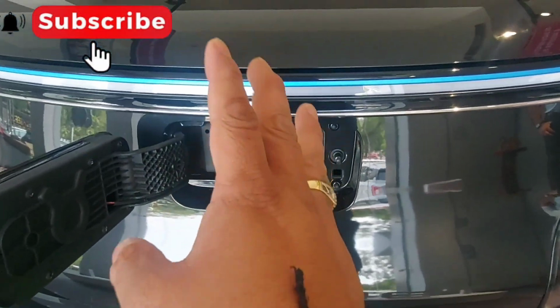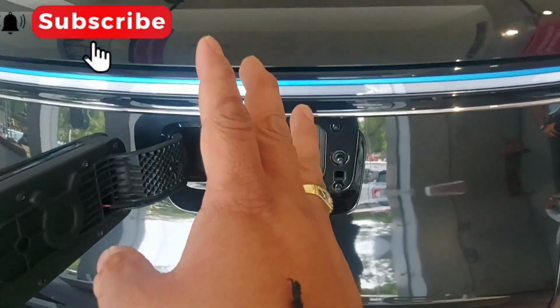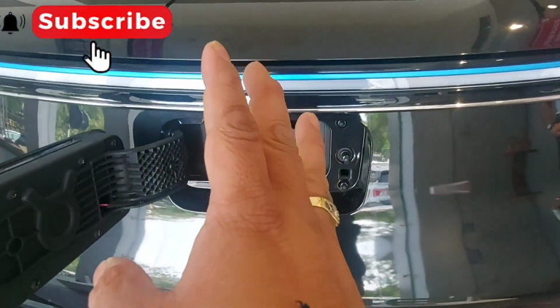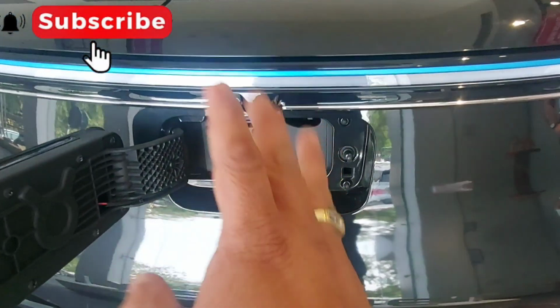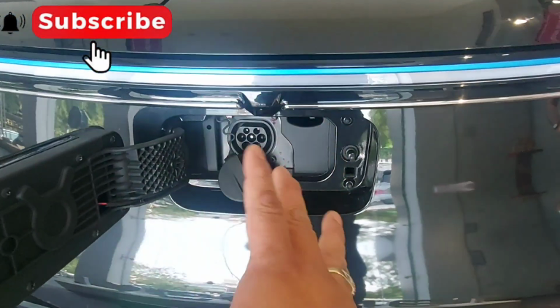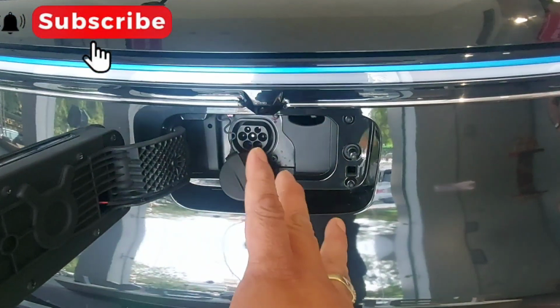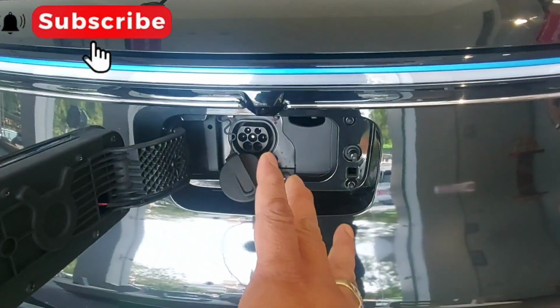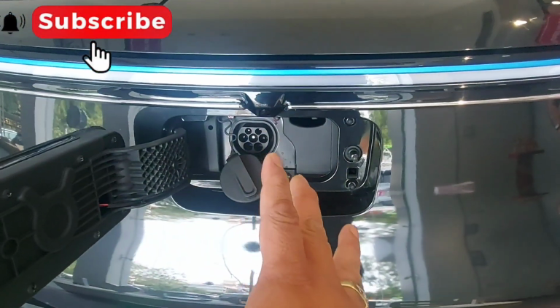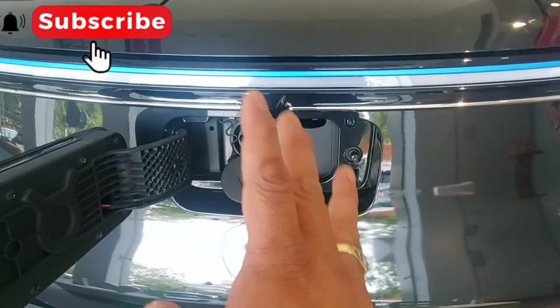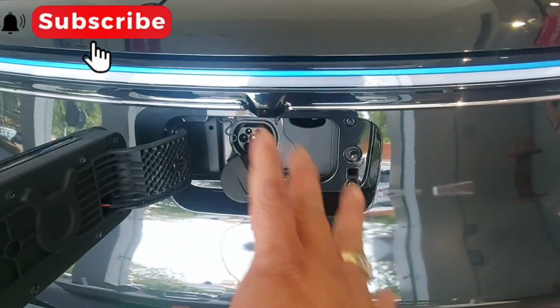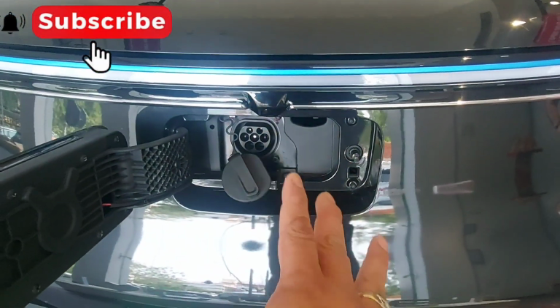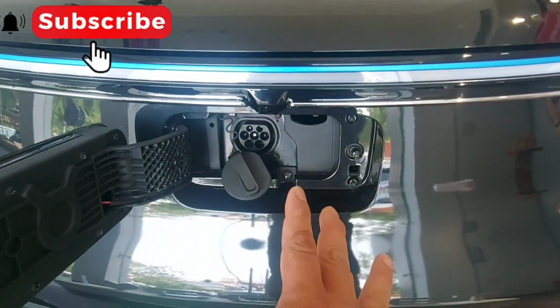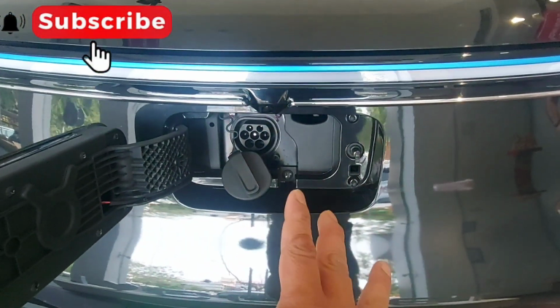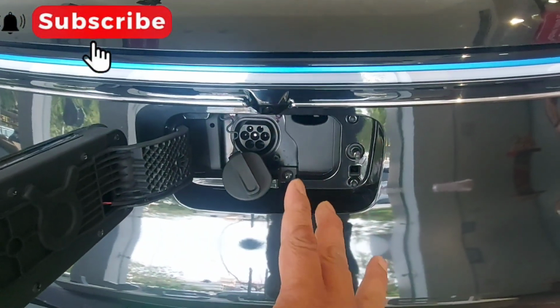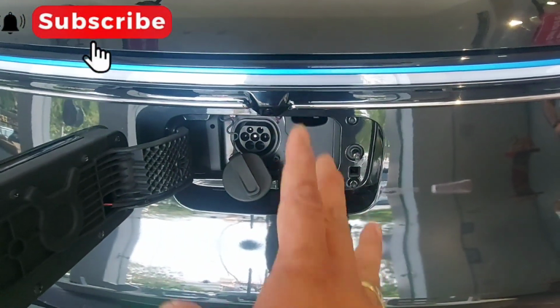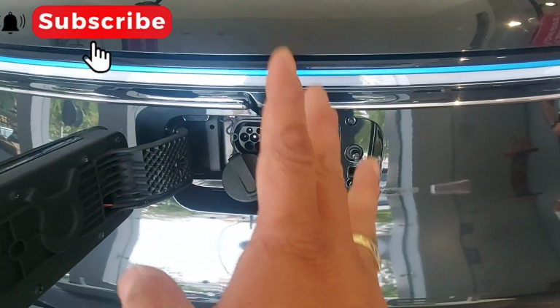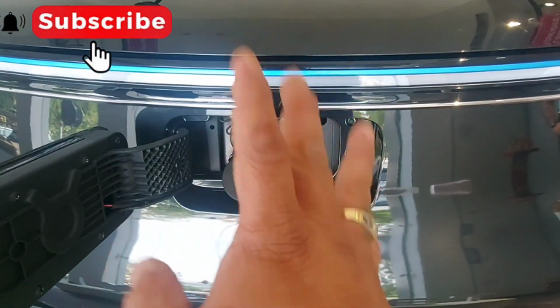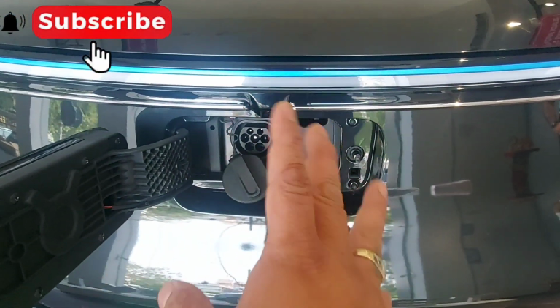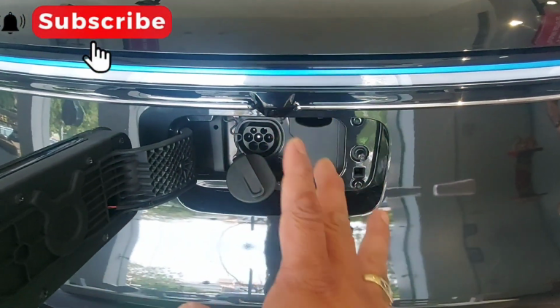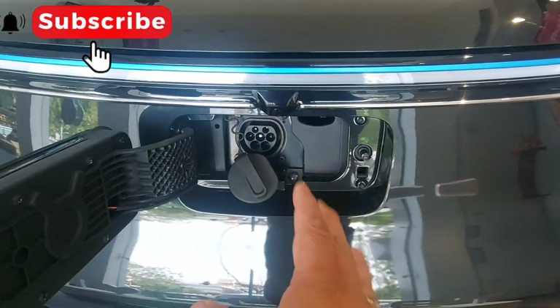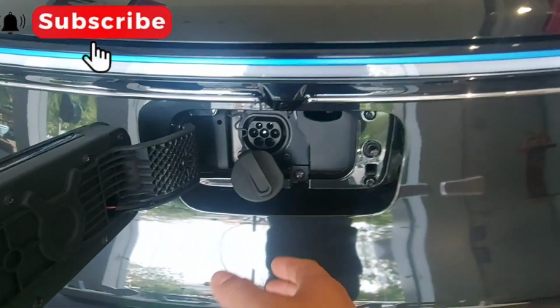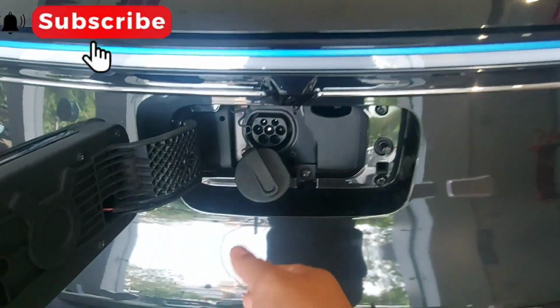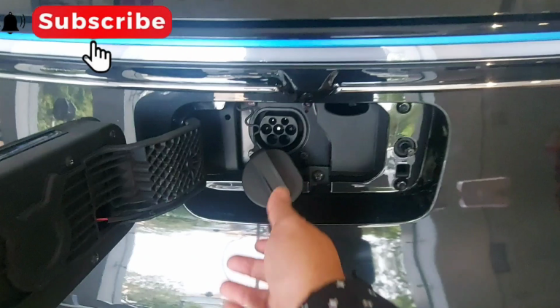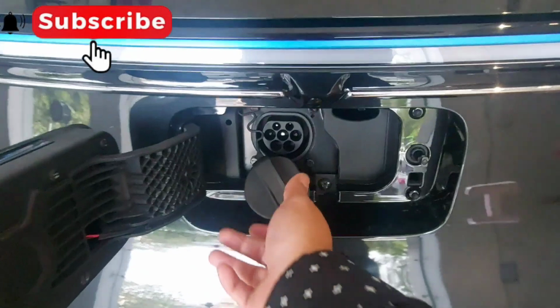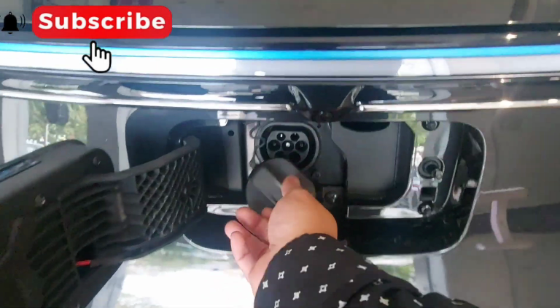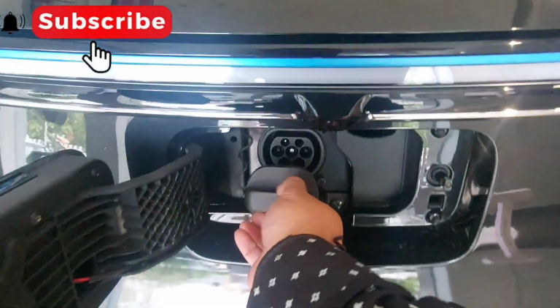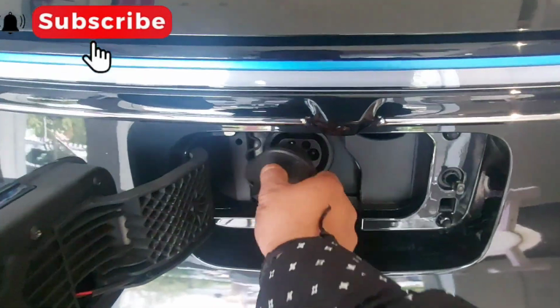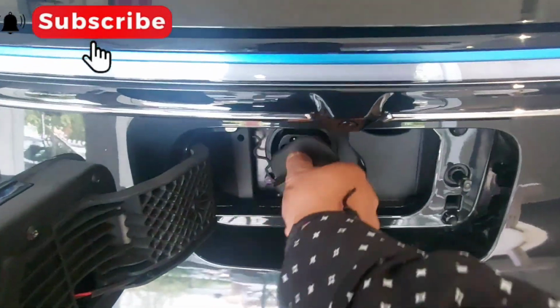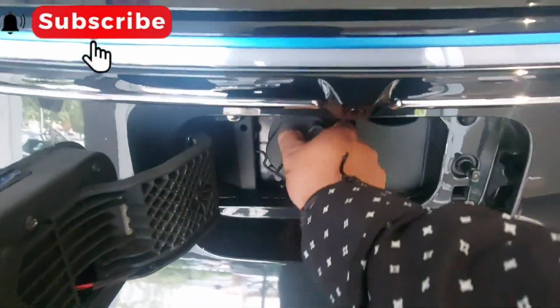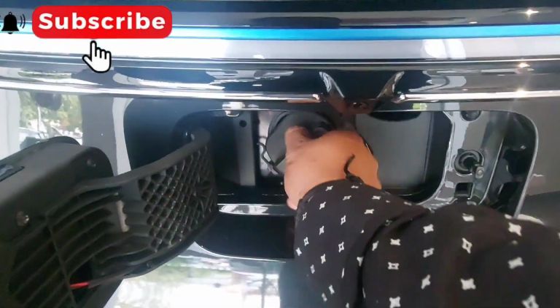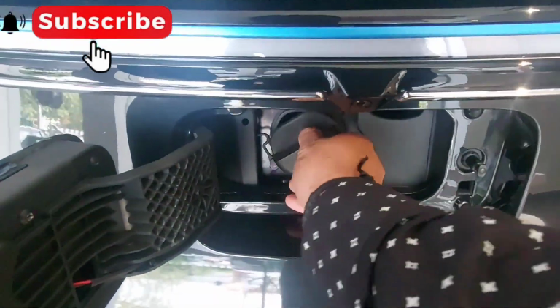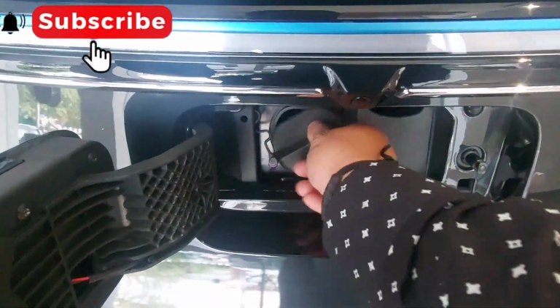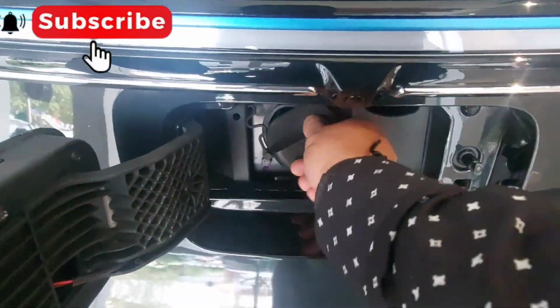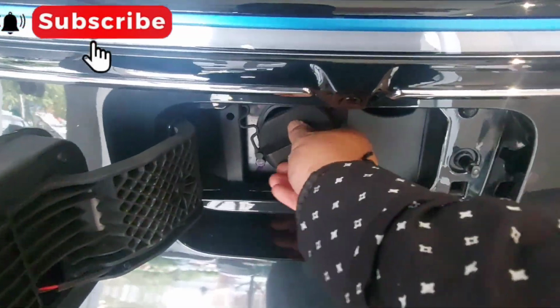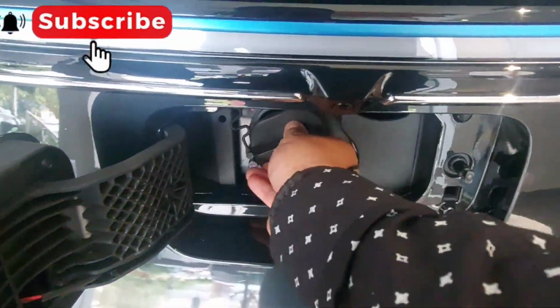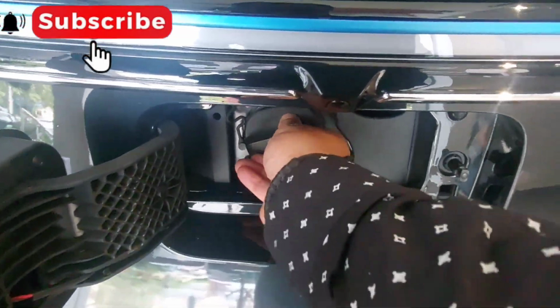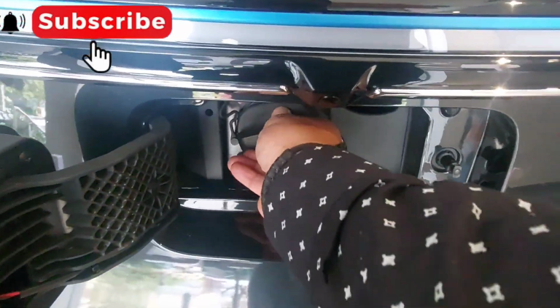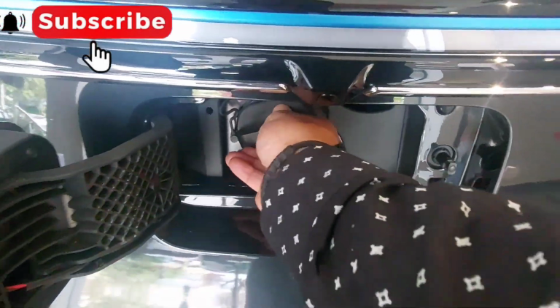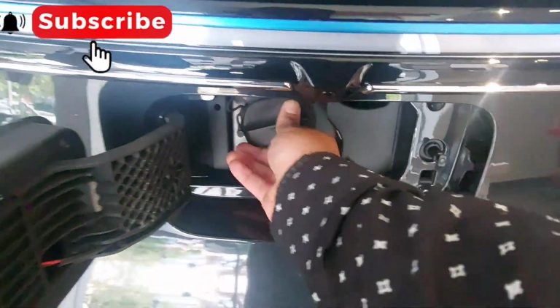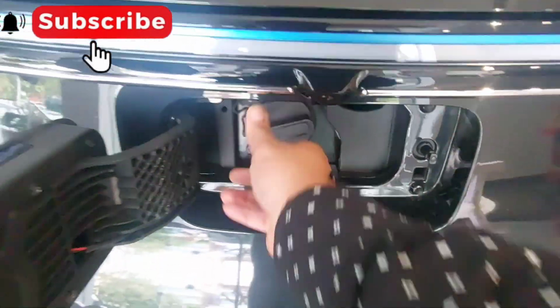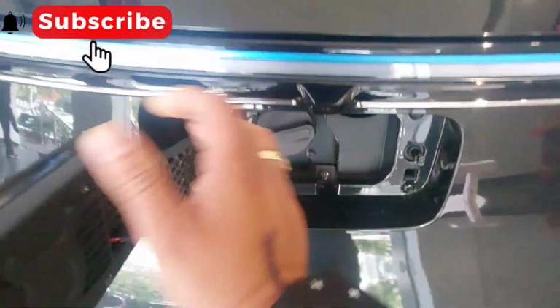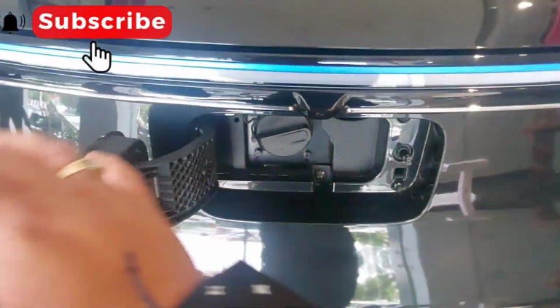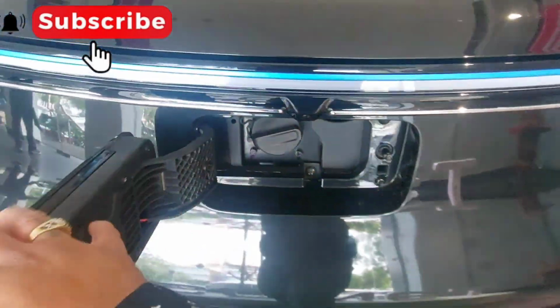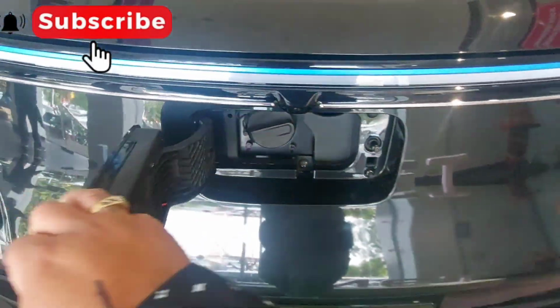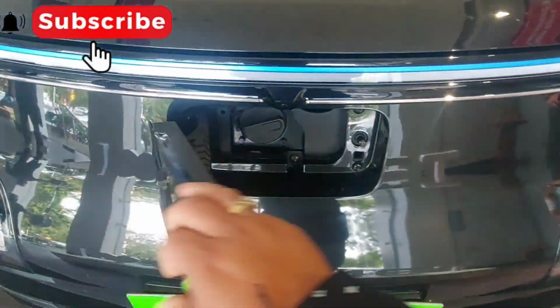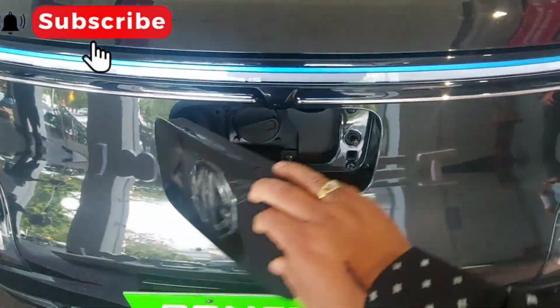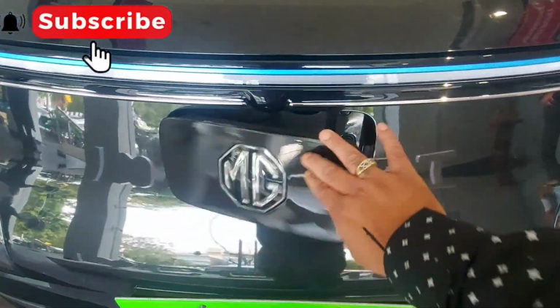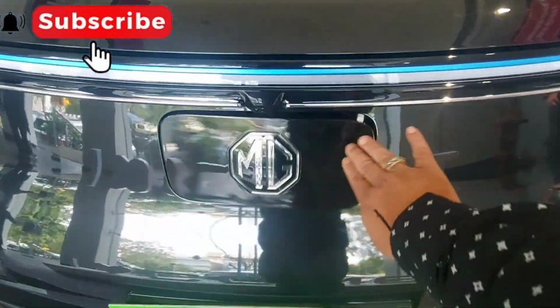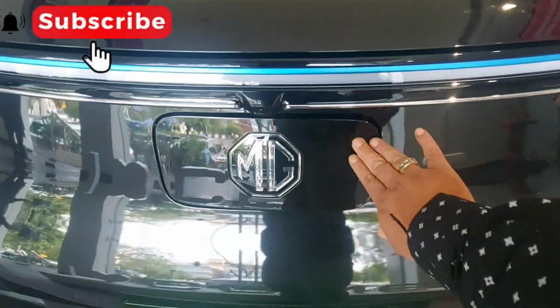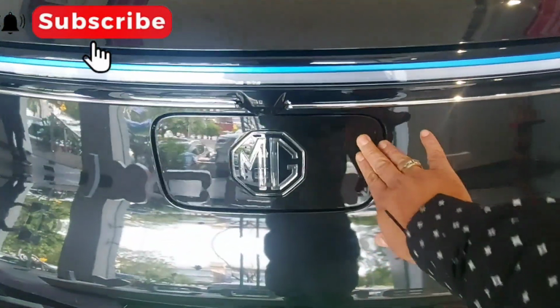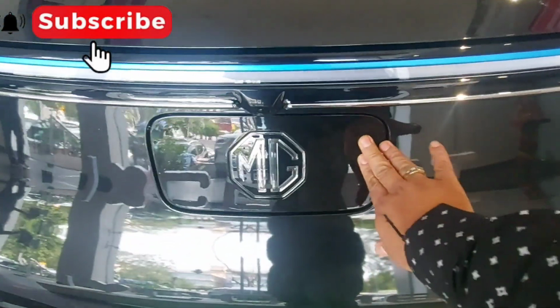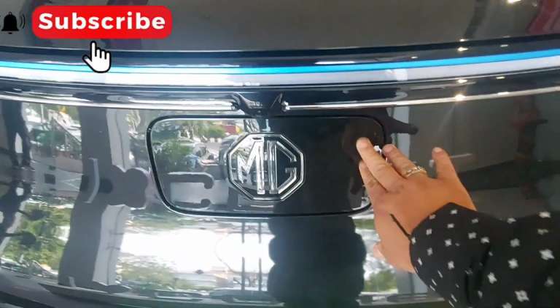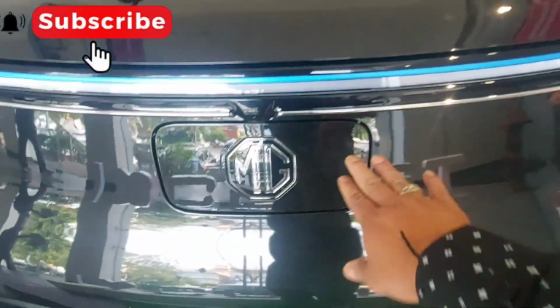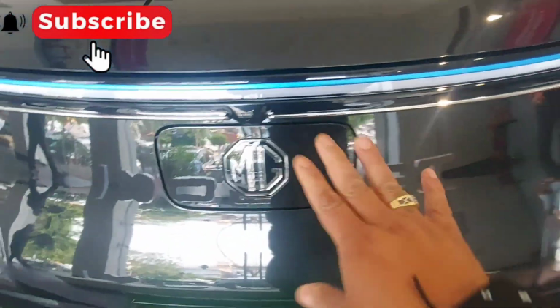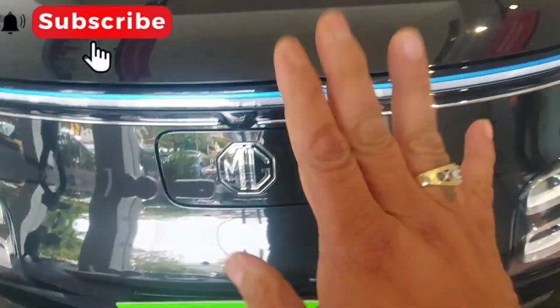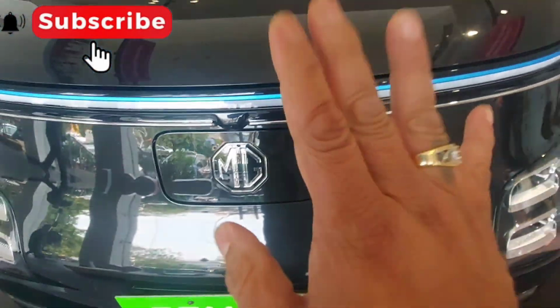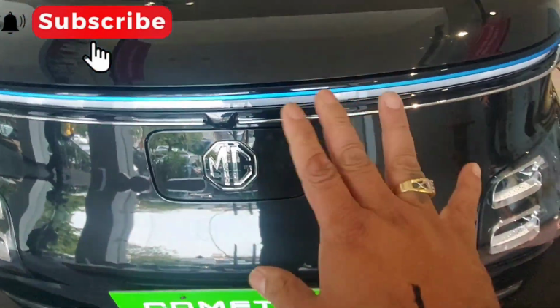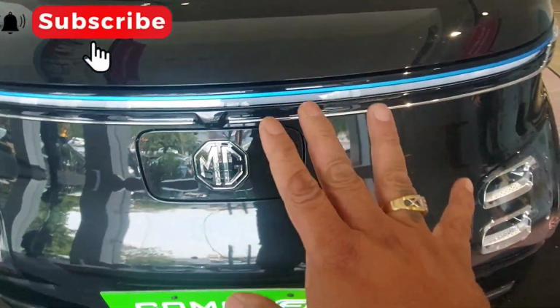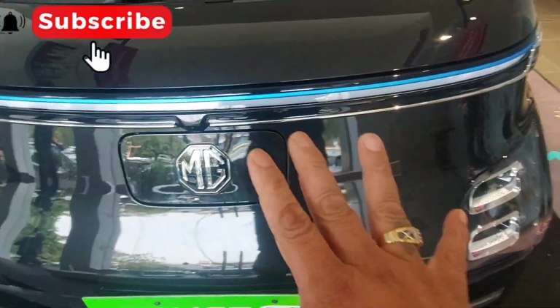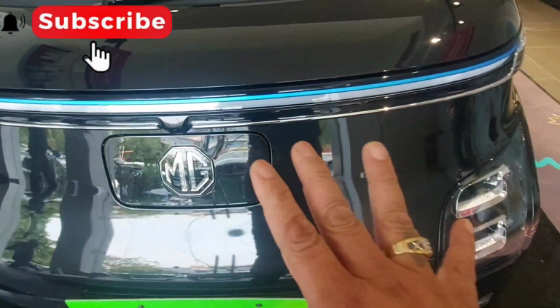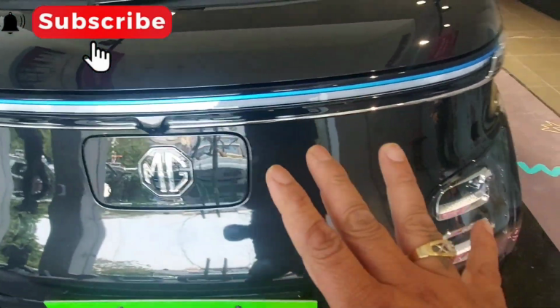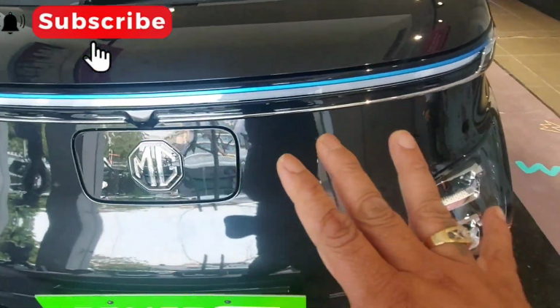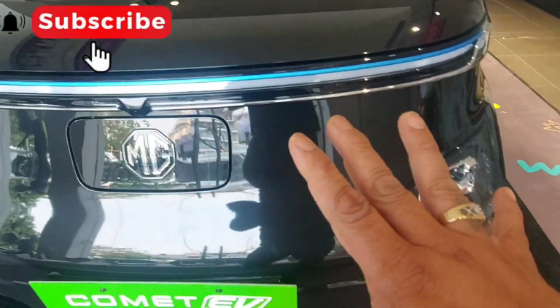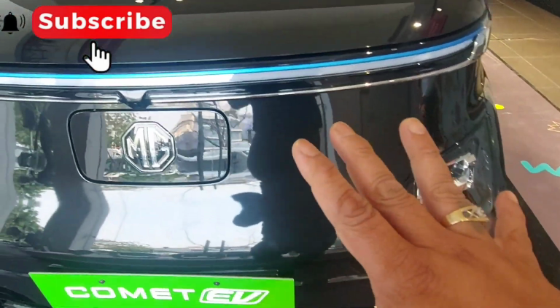Unfortunately, it's not fast charging — it's a normal charging point. So it takes about 6-7 hours to charge.